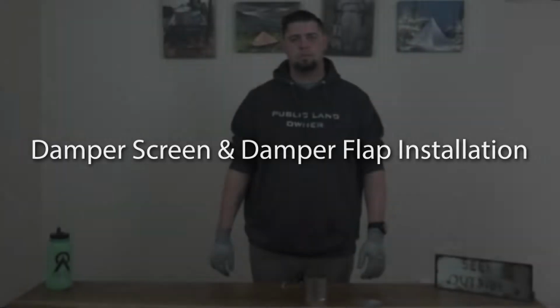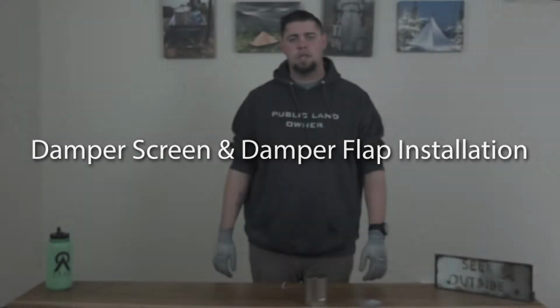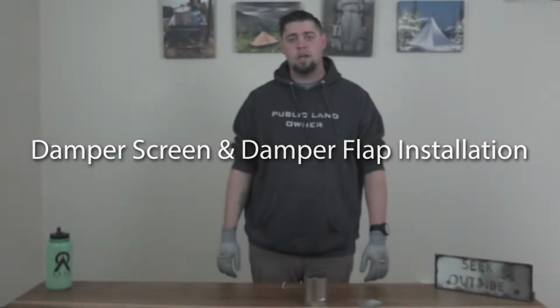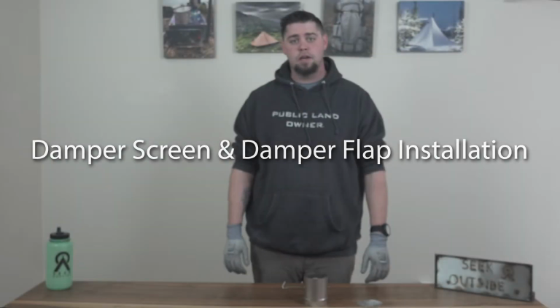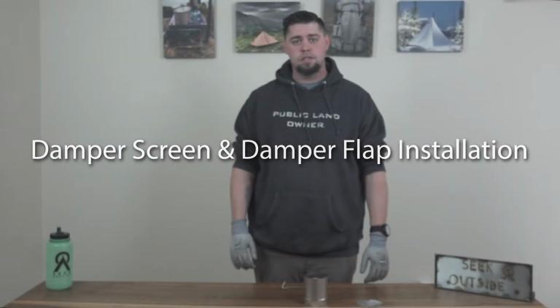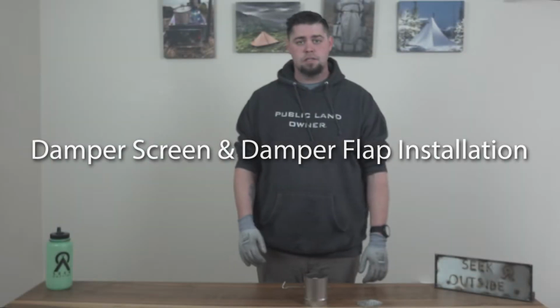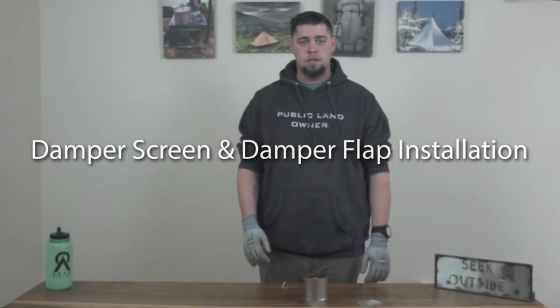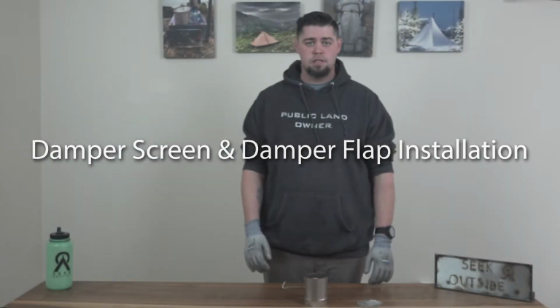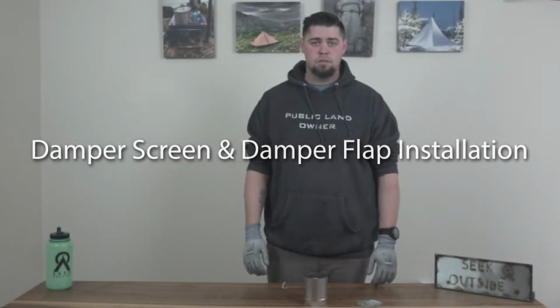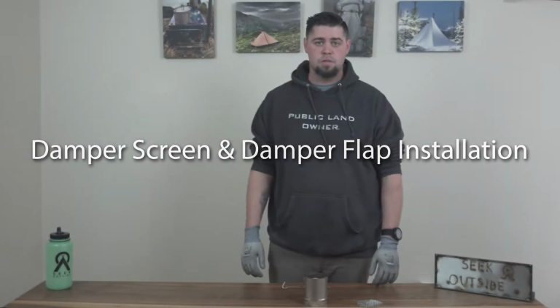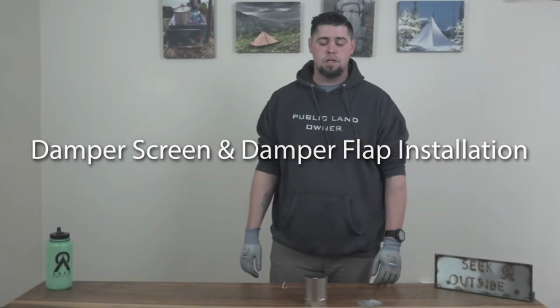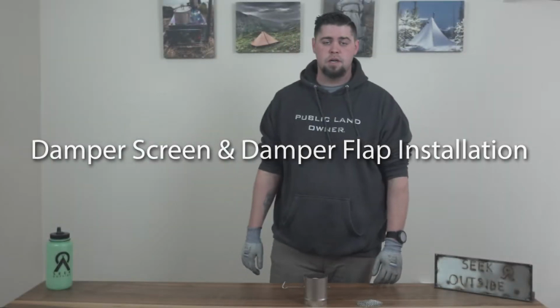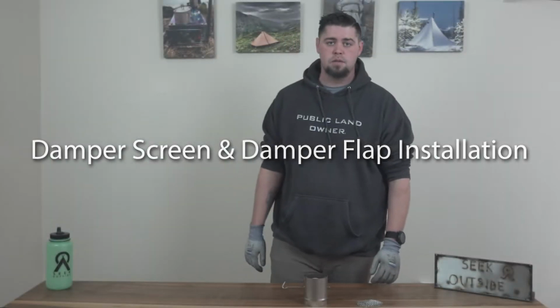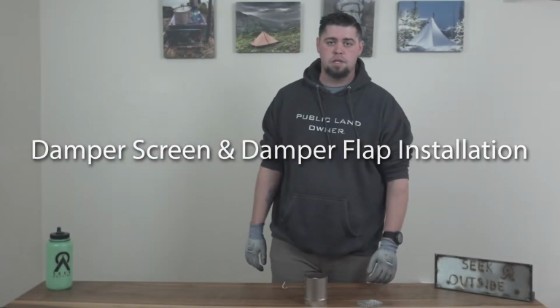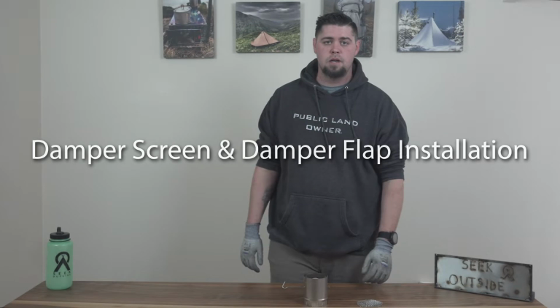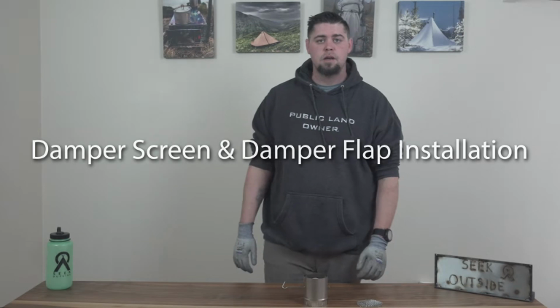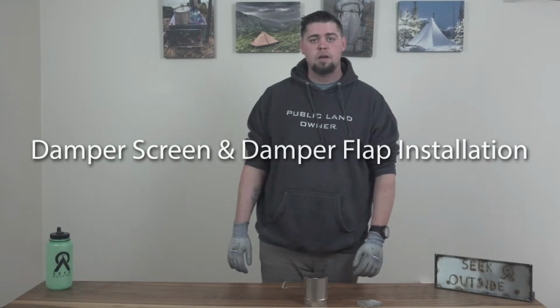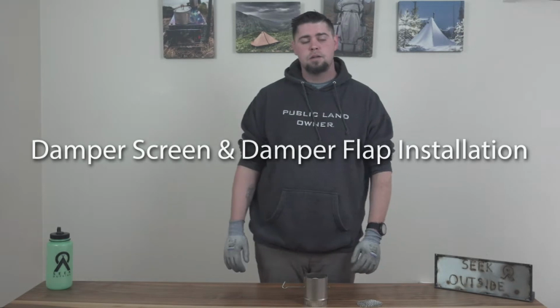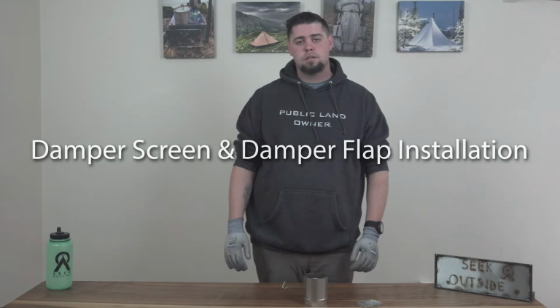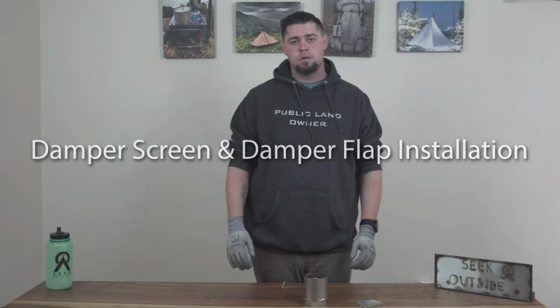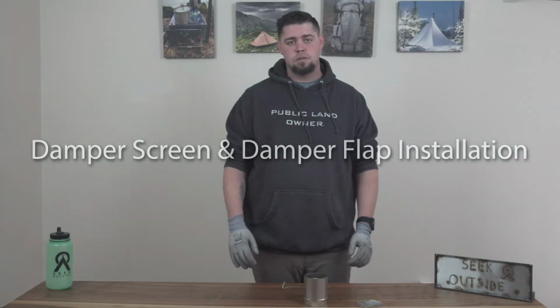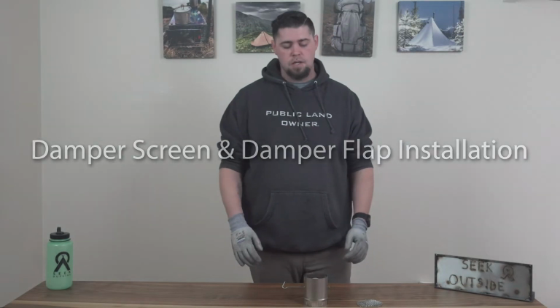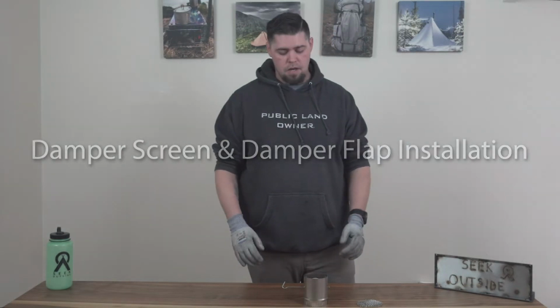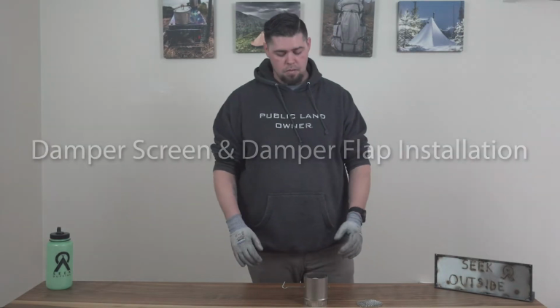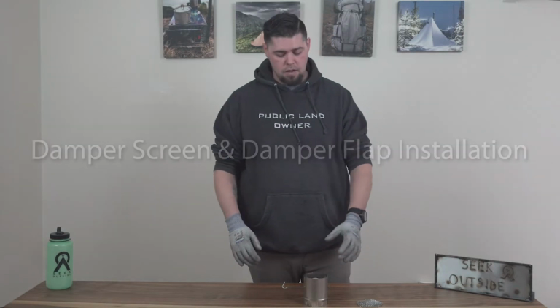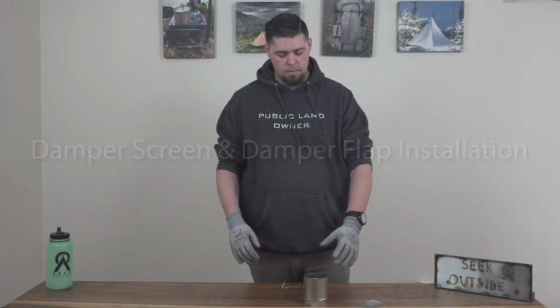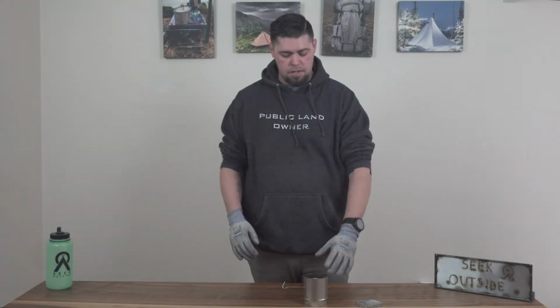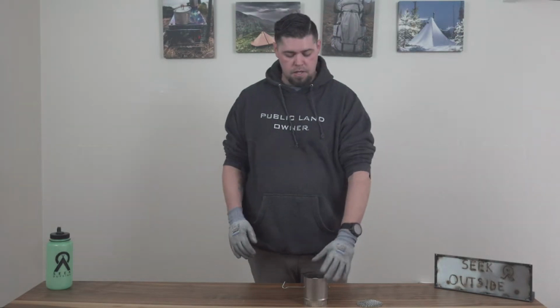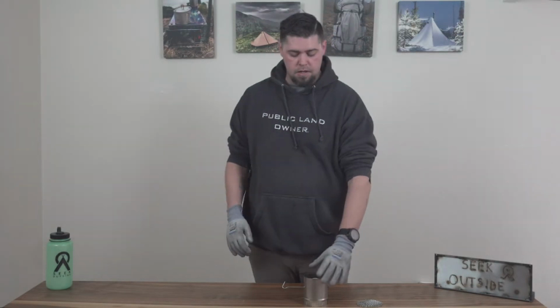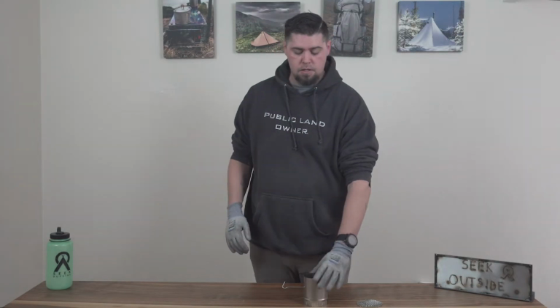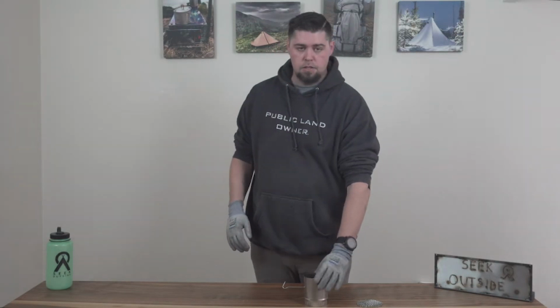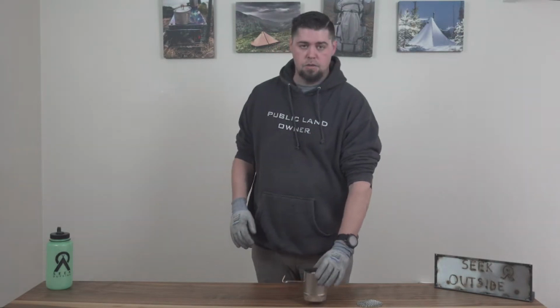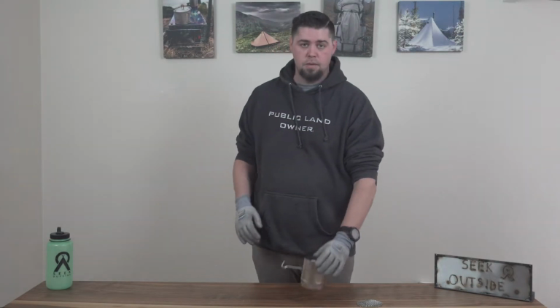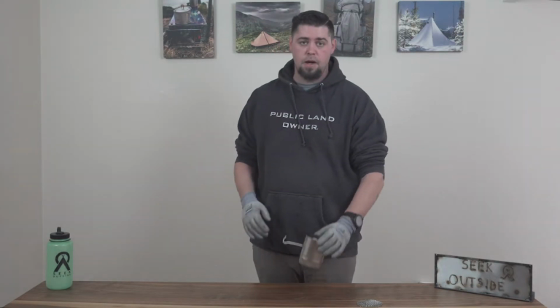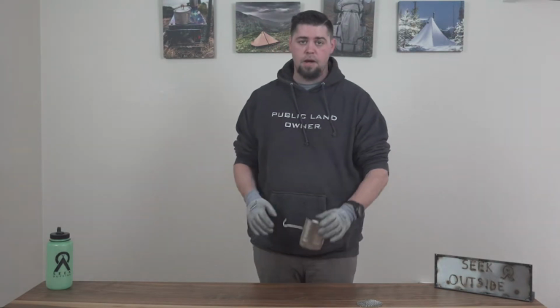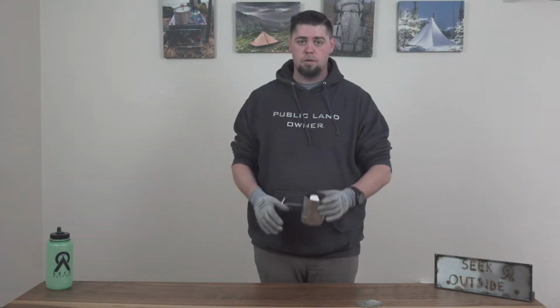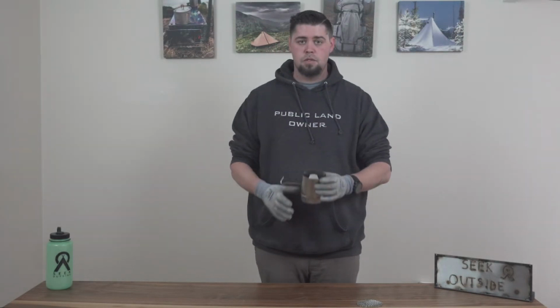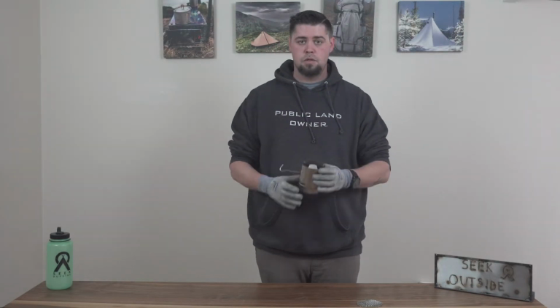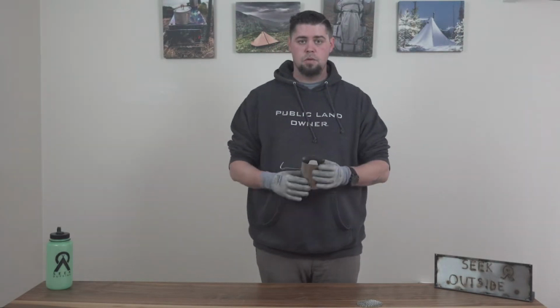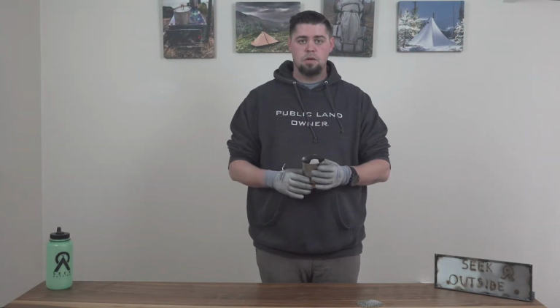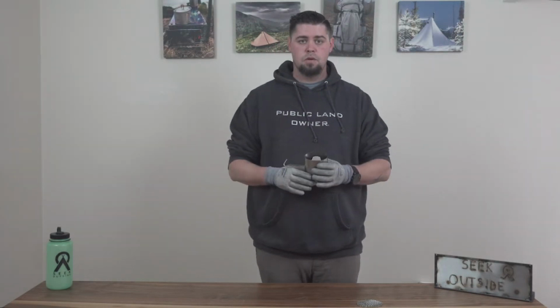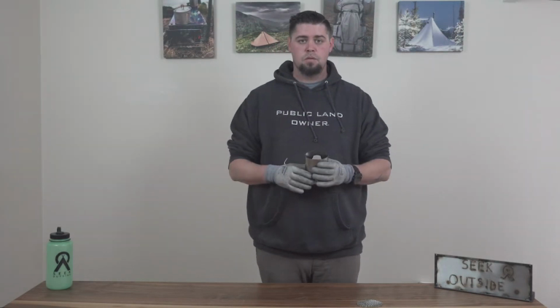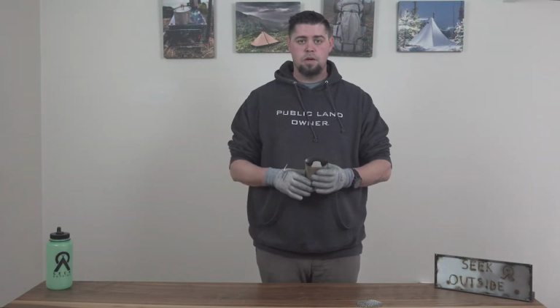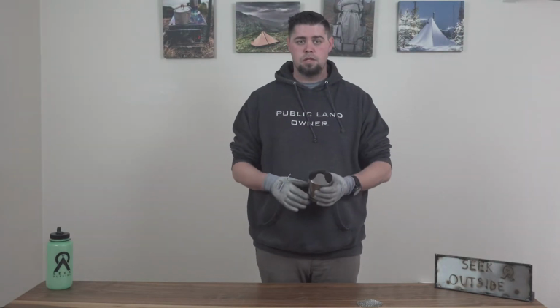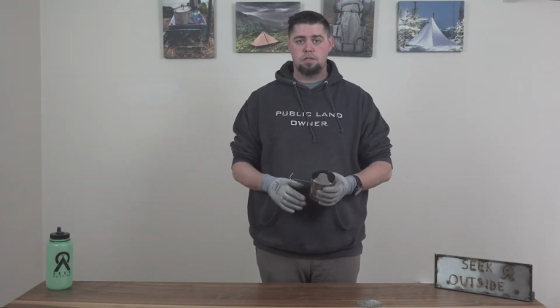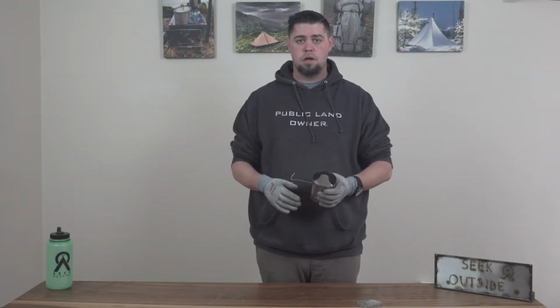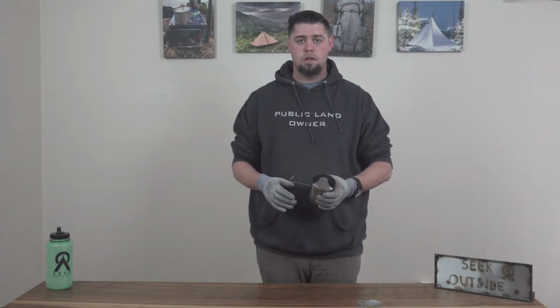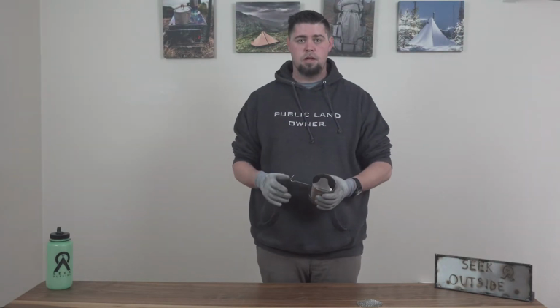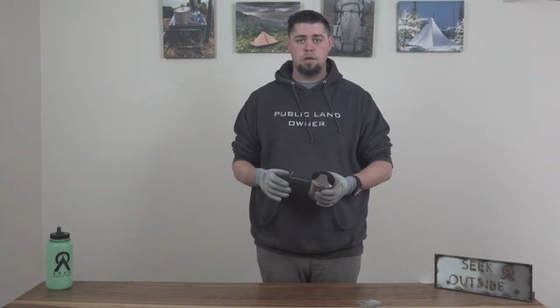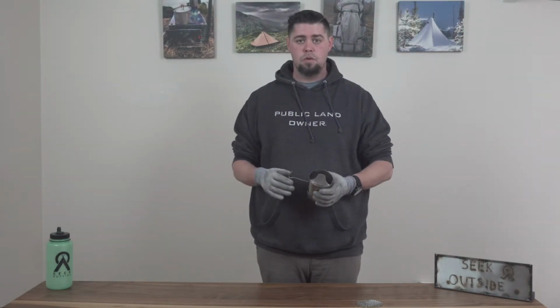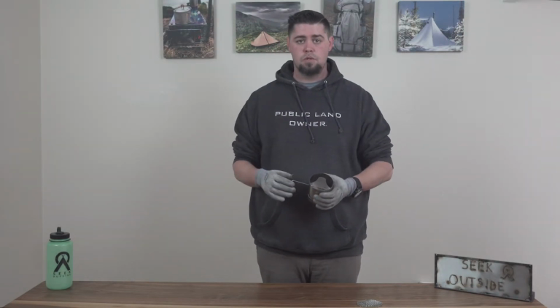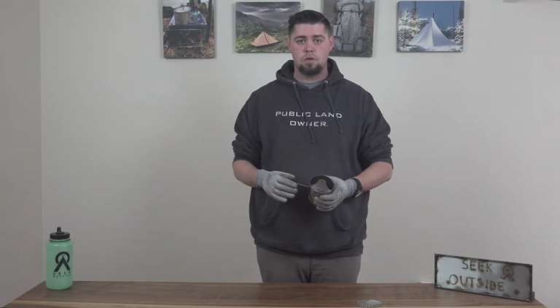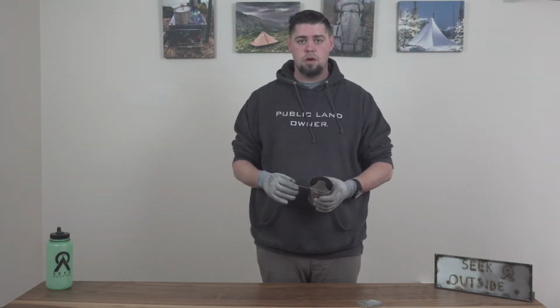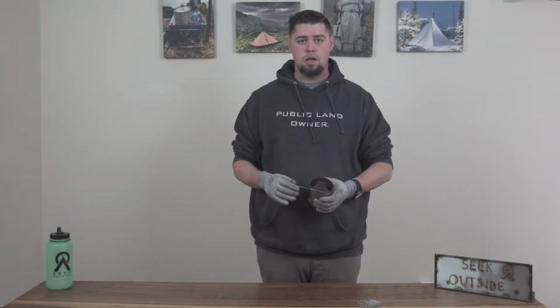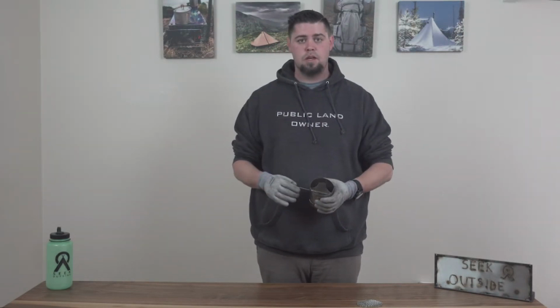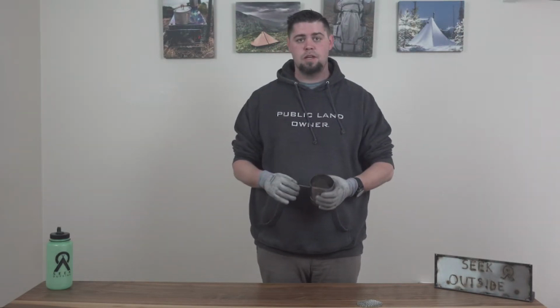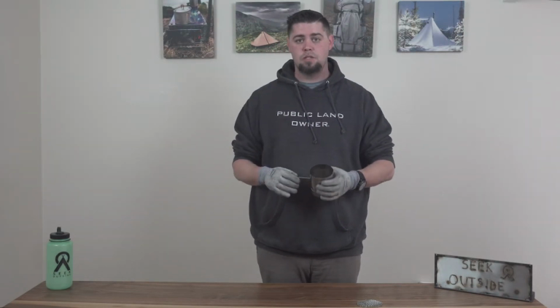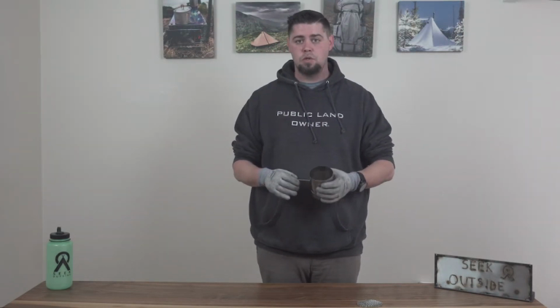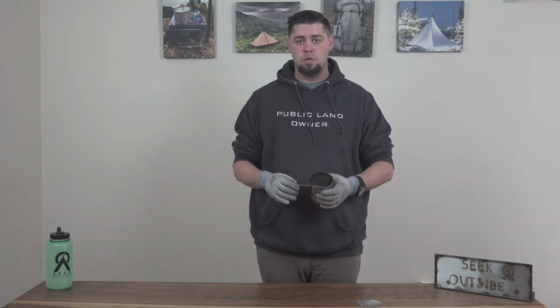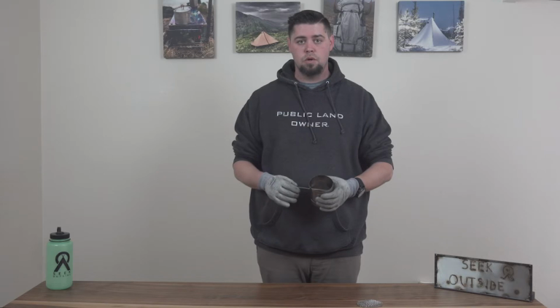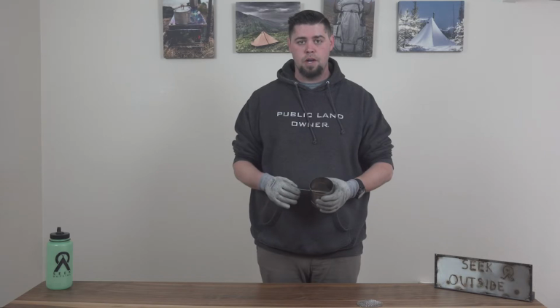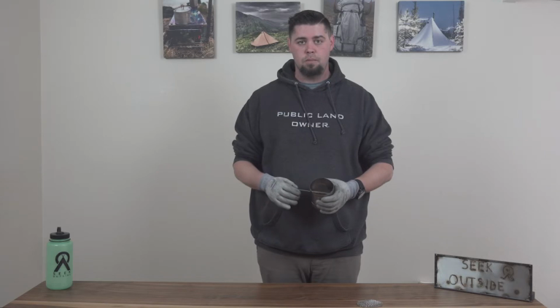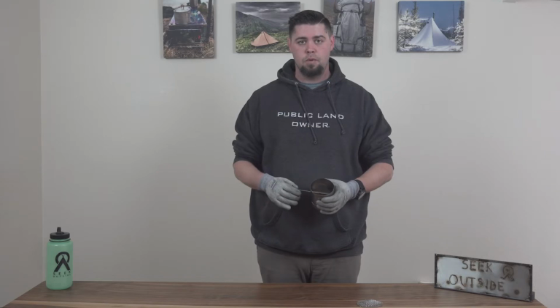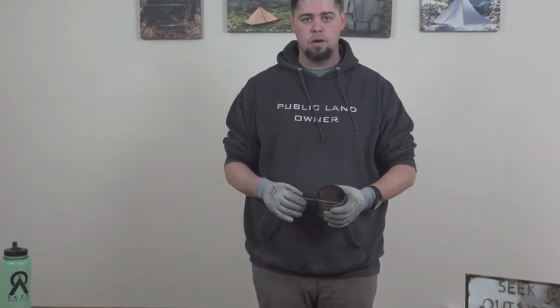Hey guys, this is Dustin with Seek Outside. Today we're going to be talking about how to reinstall a new screen into your damper.